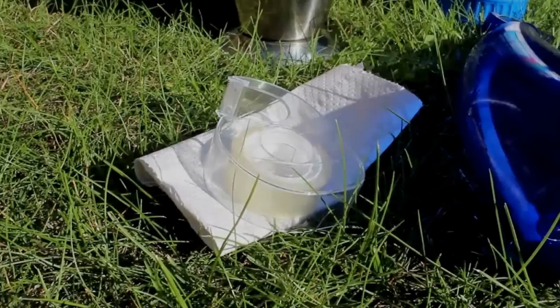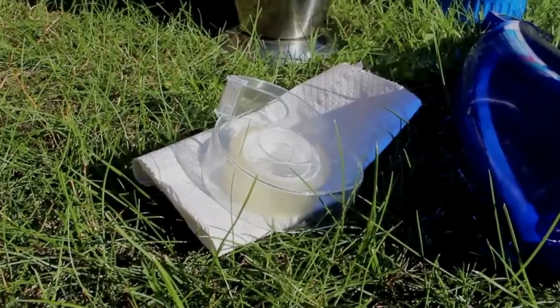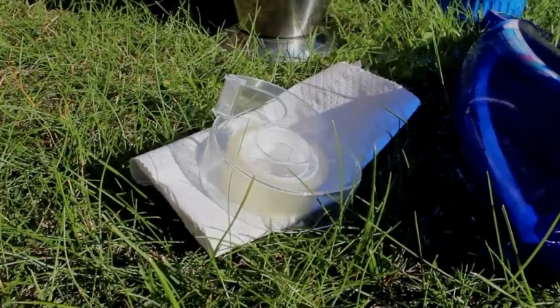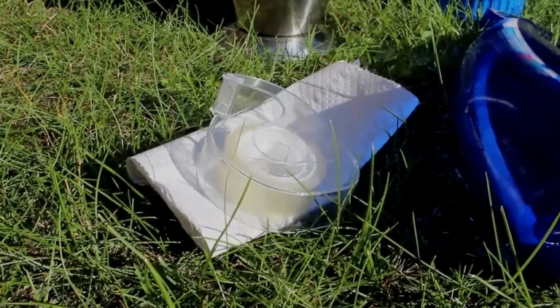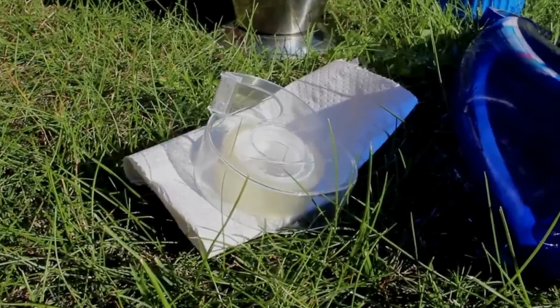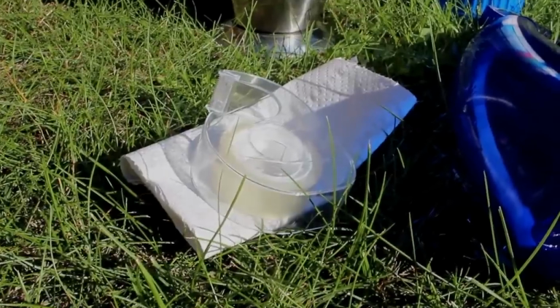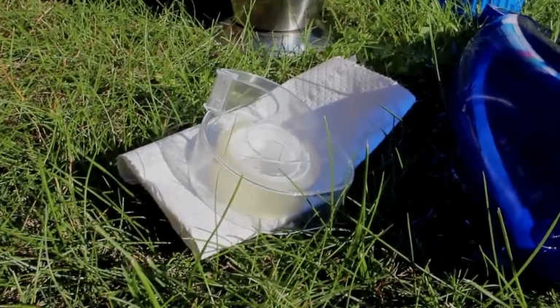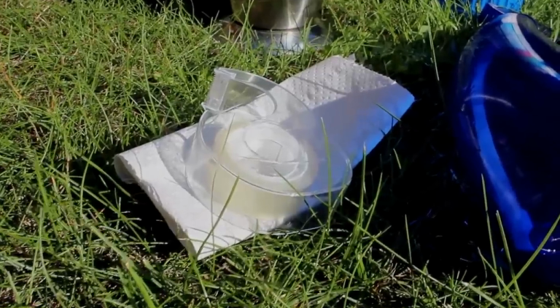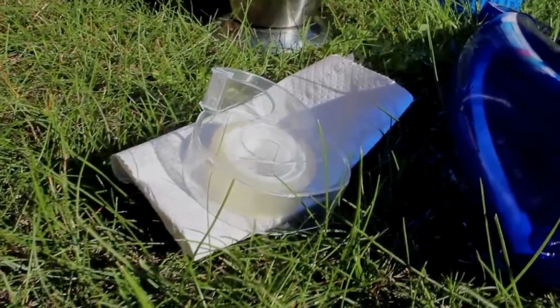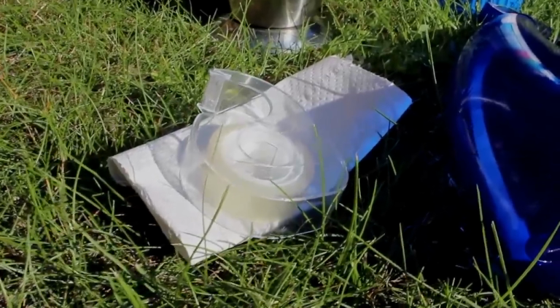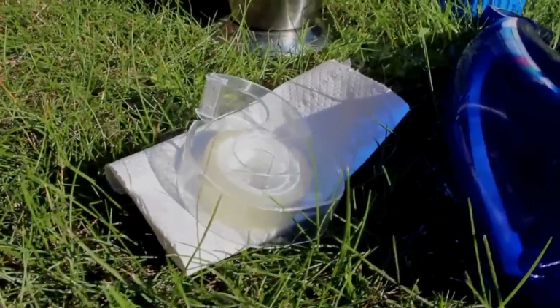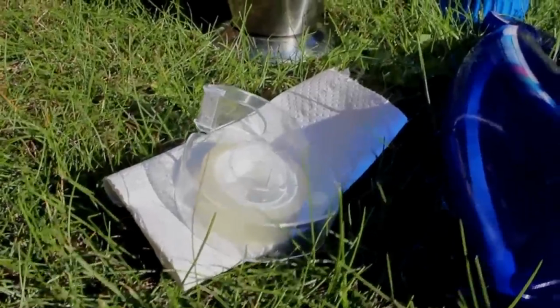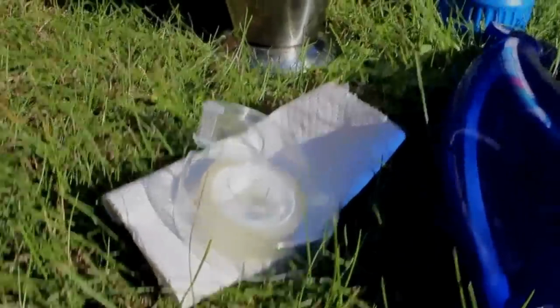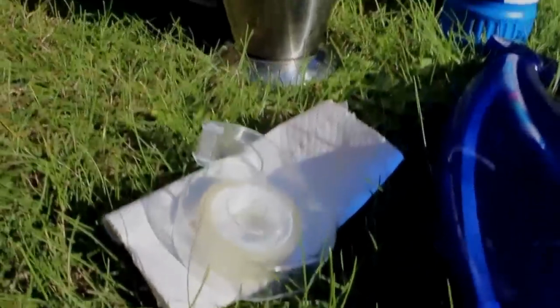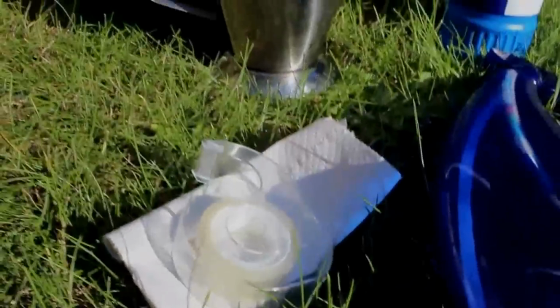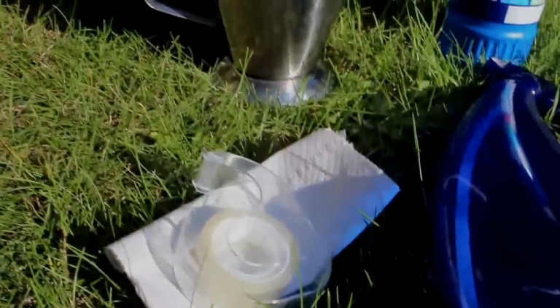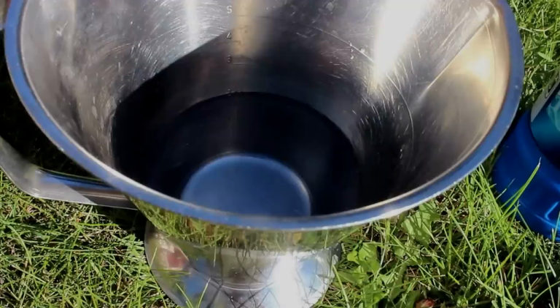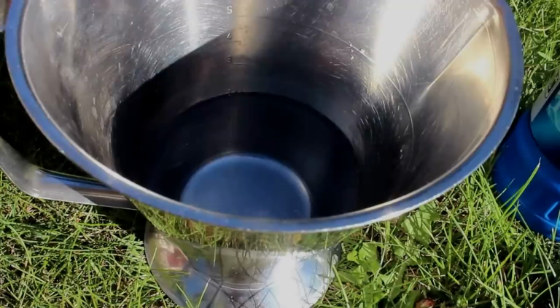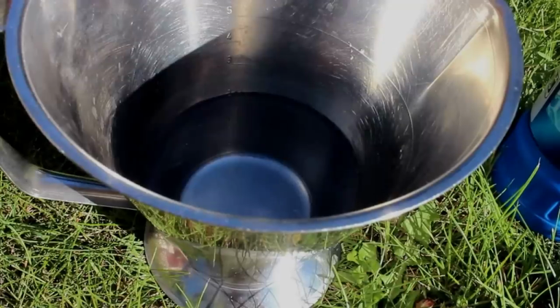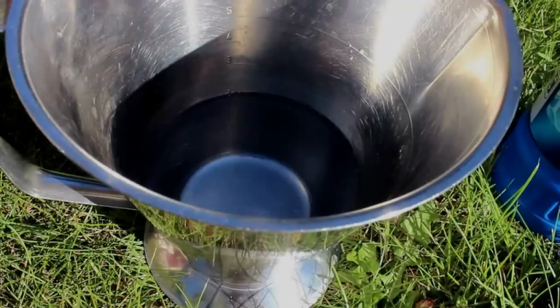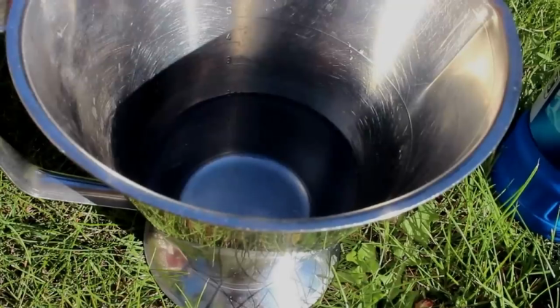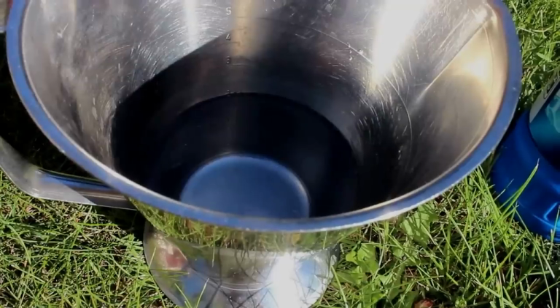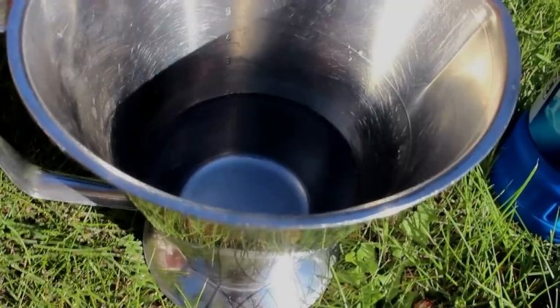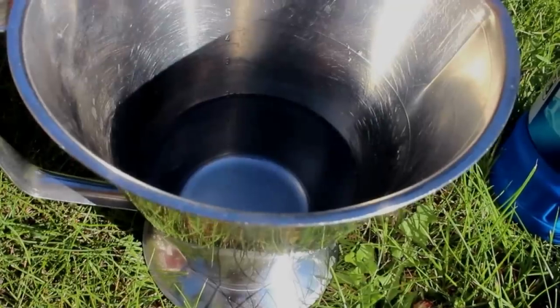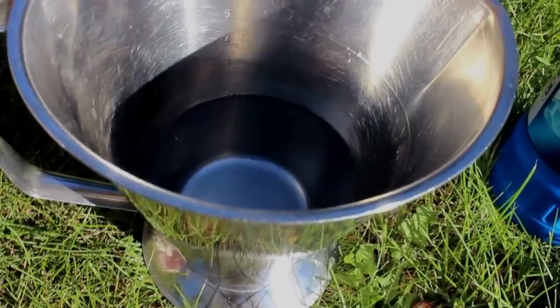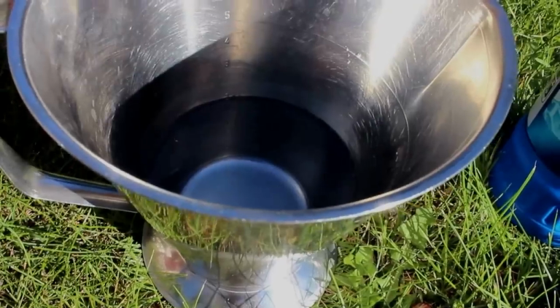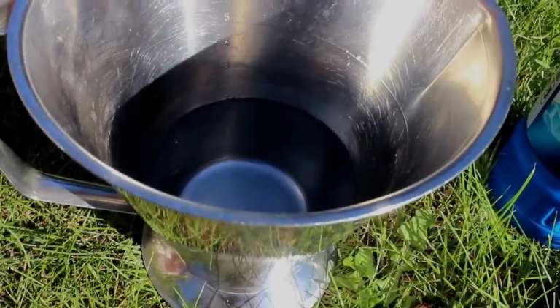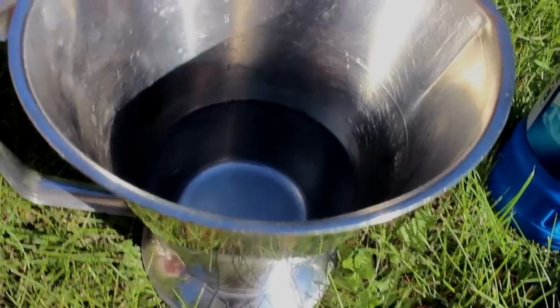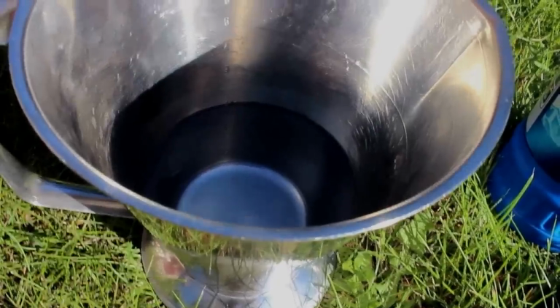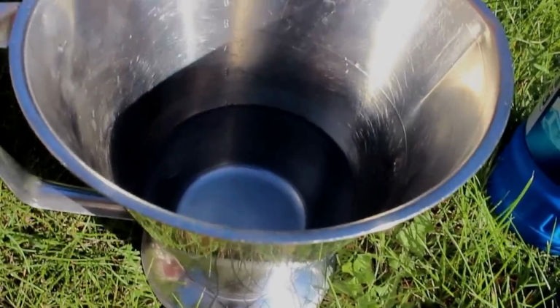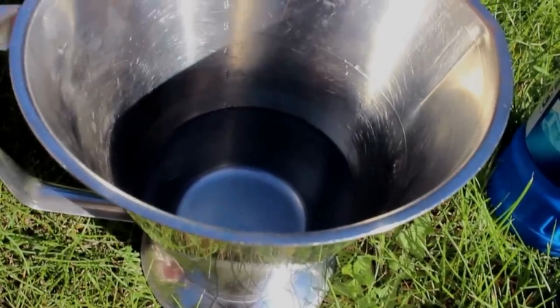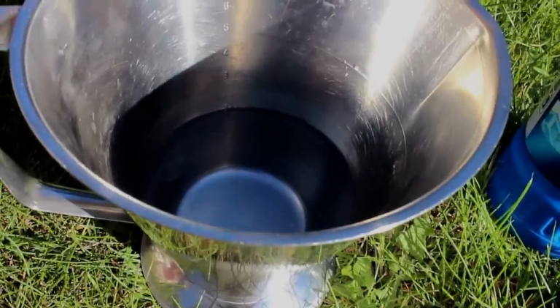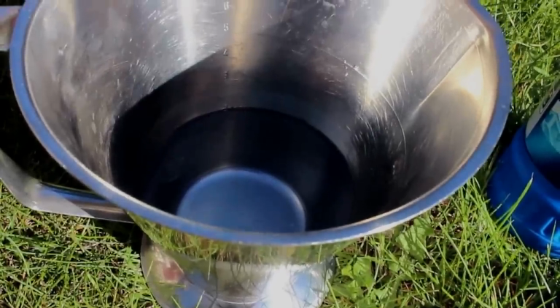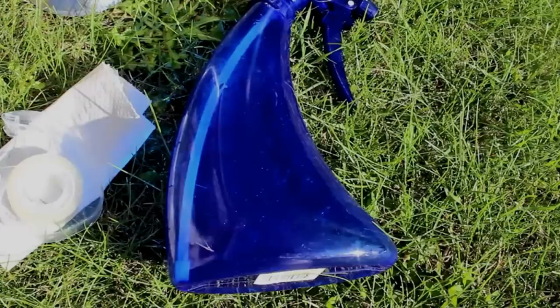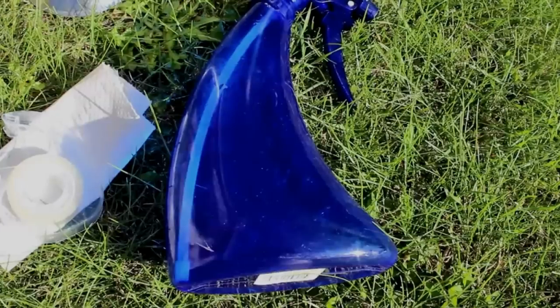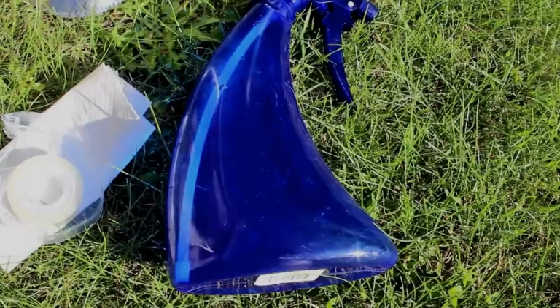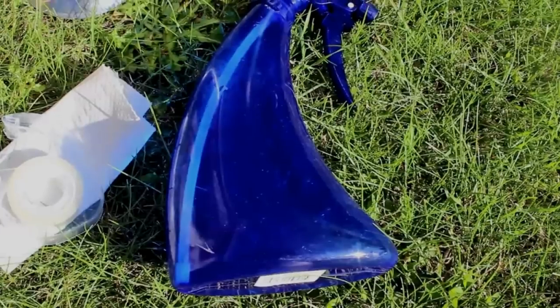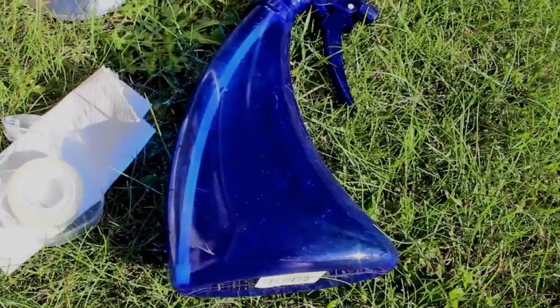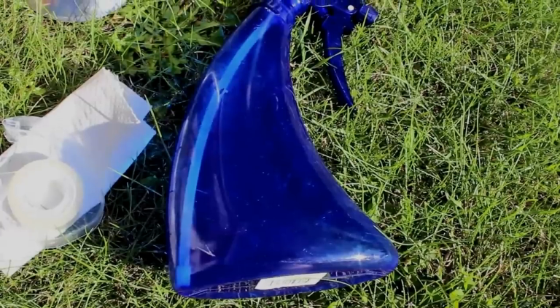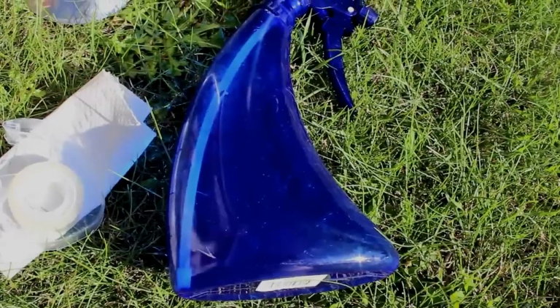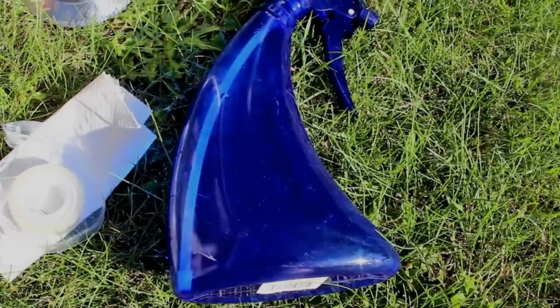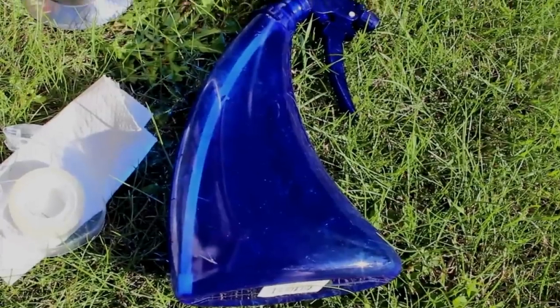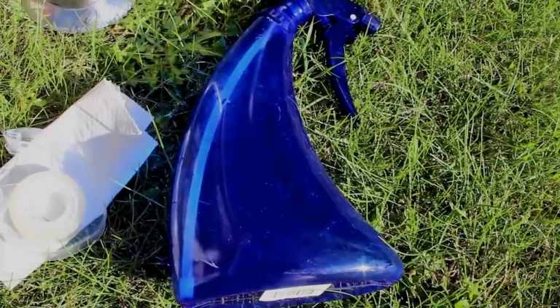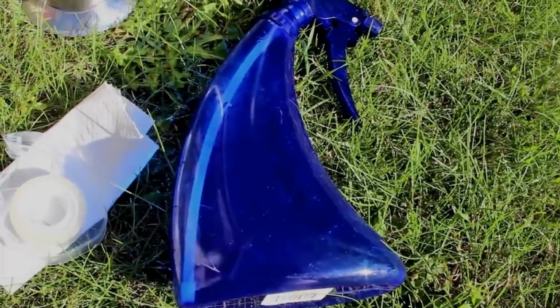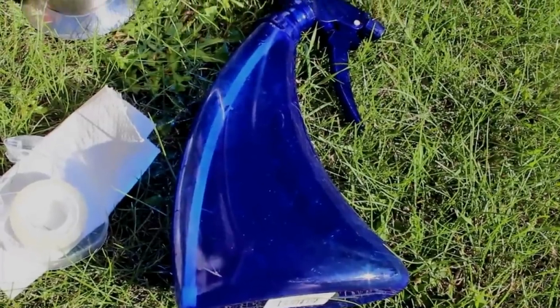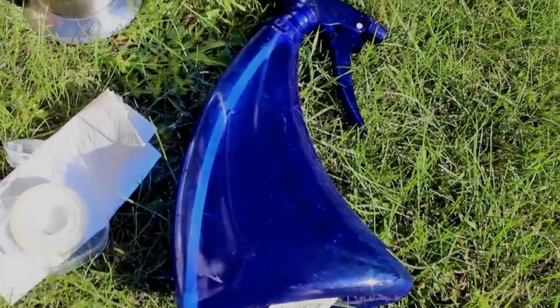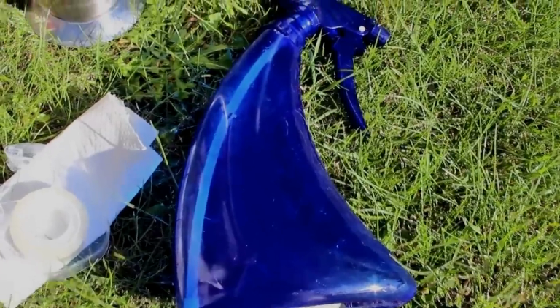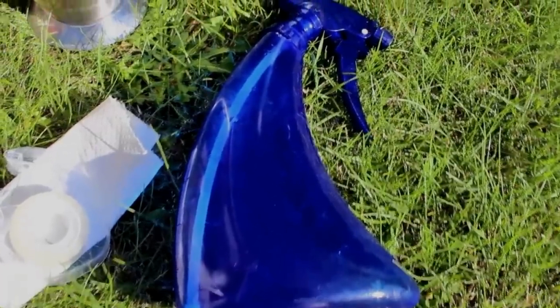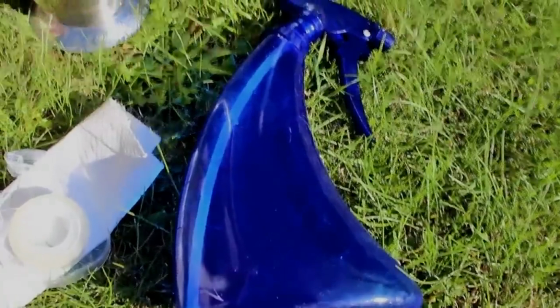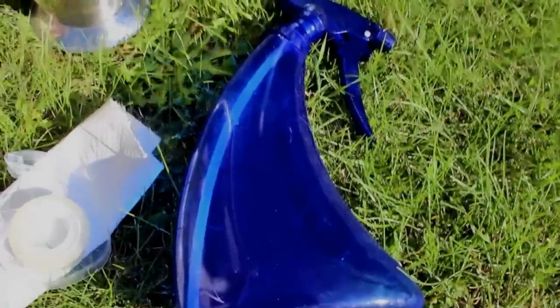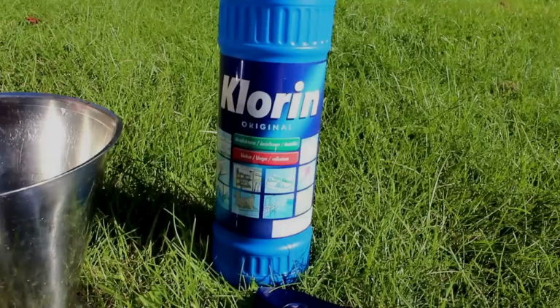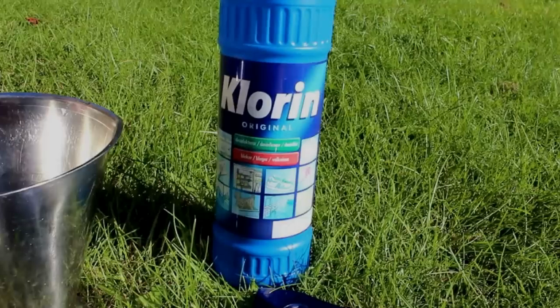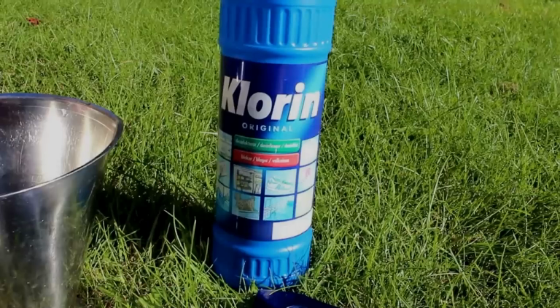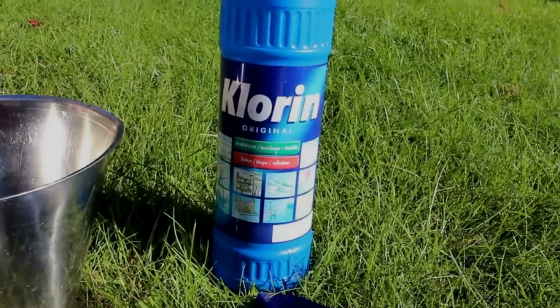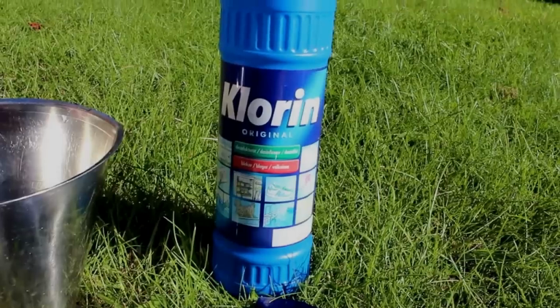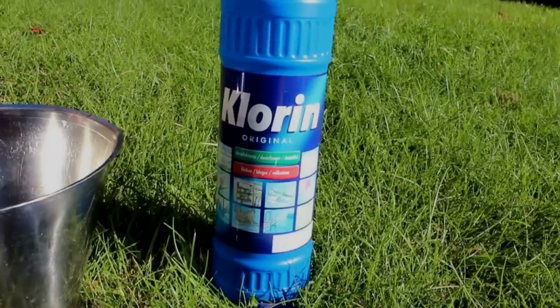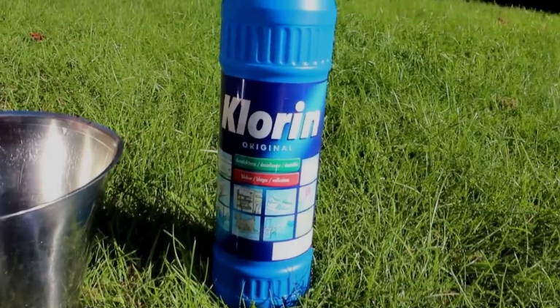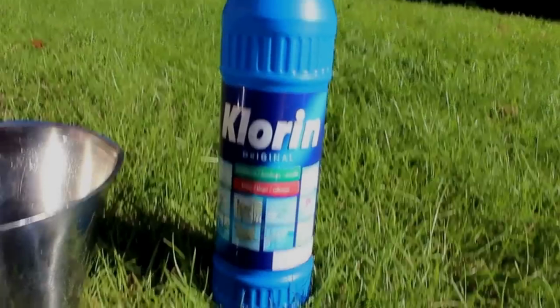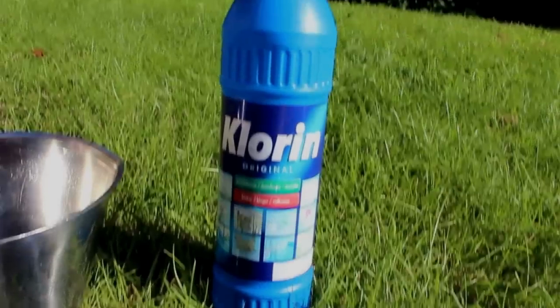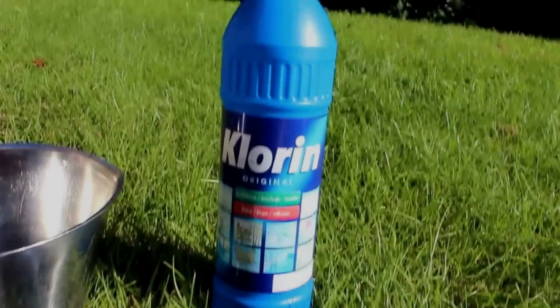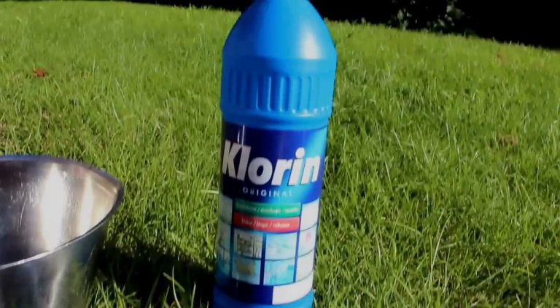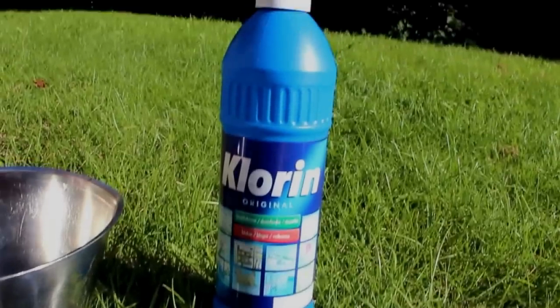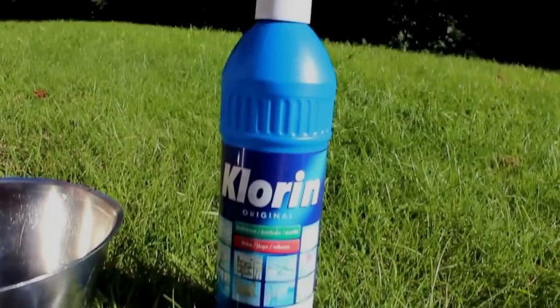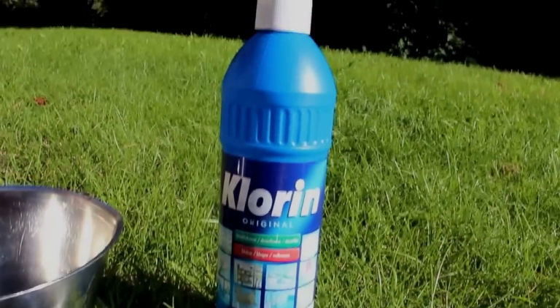What you will need is some tissue paper and tape, water, a spray bottle, and some bleach.